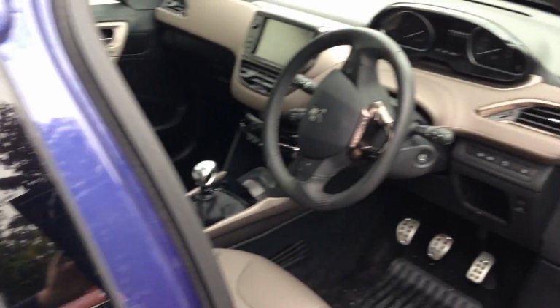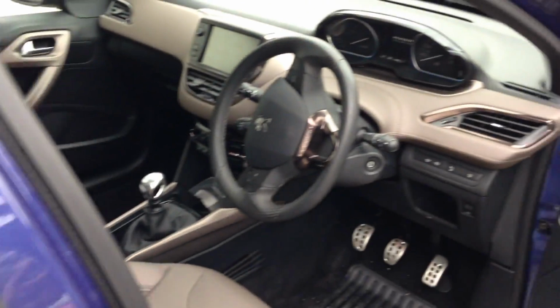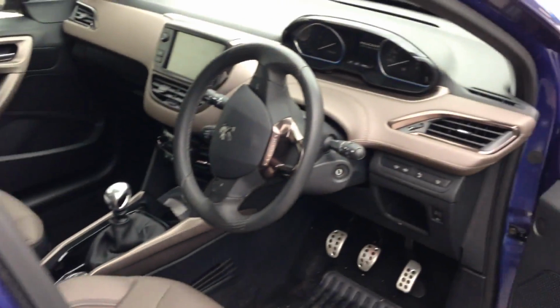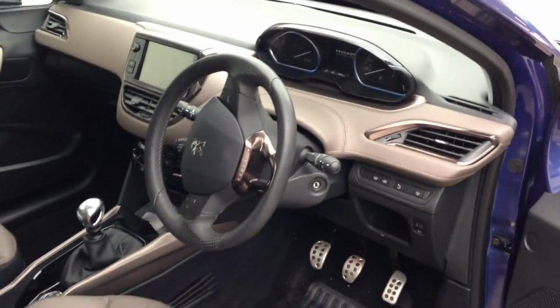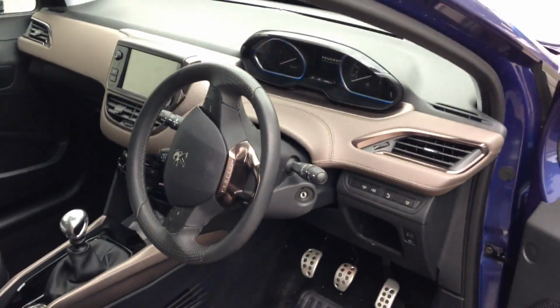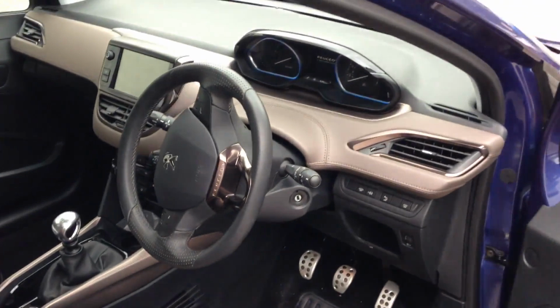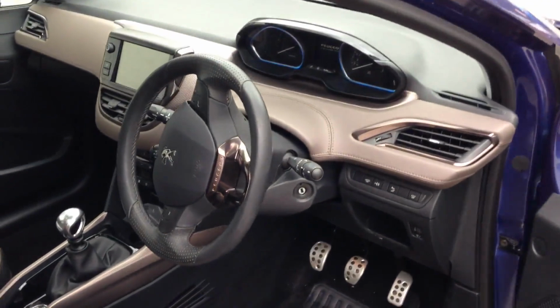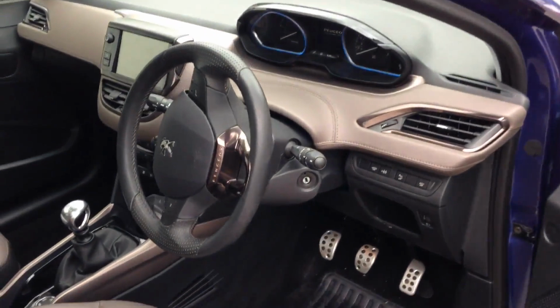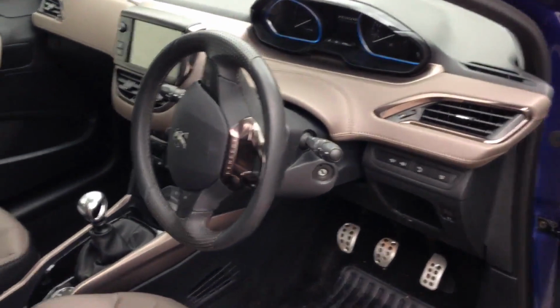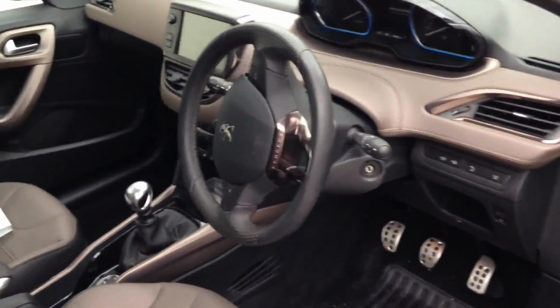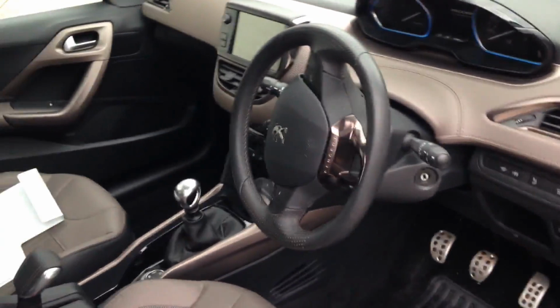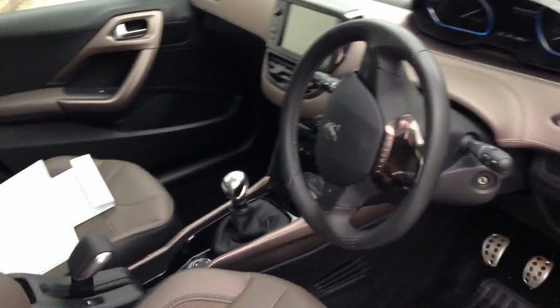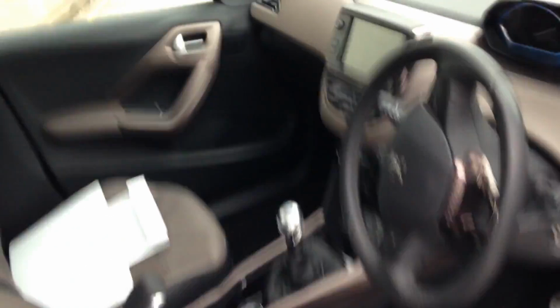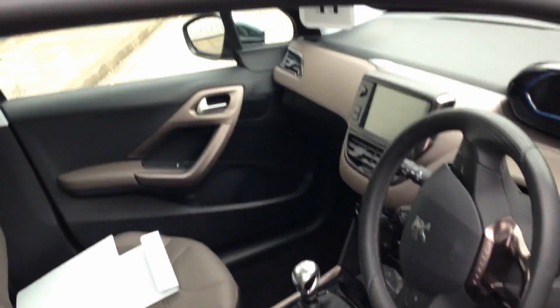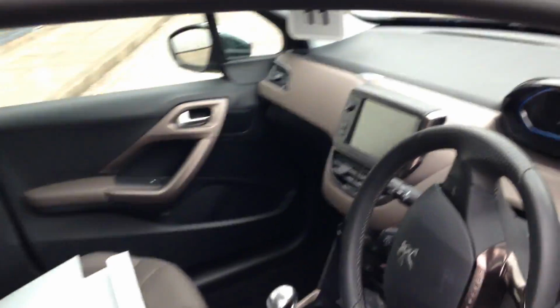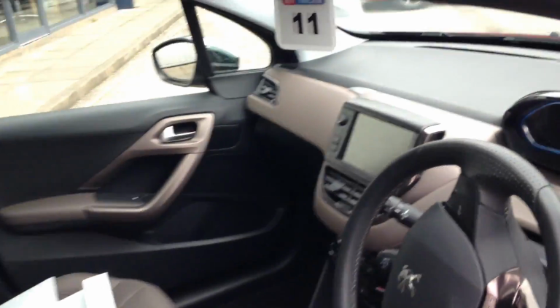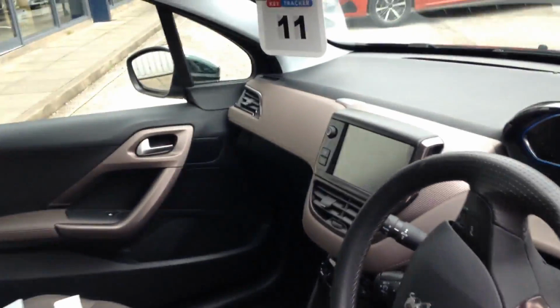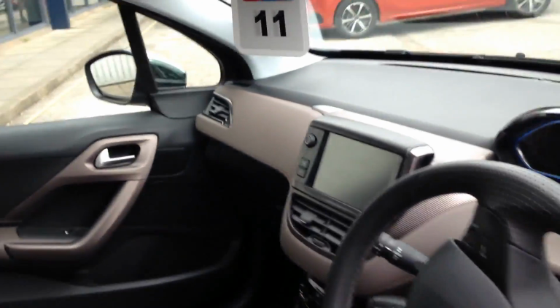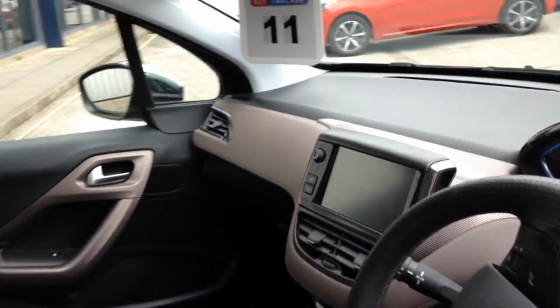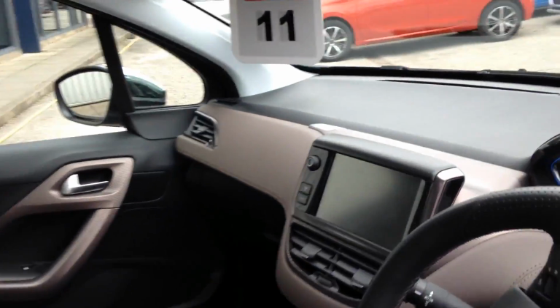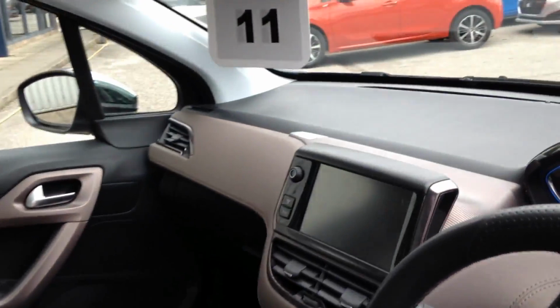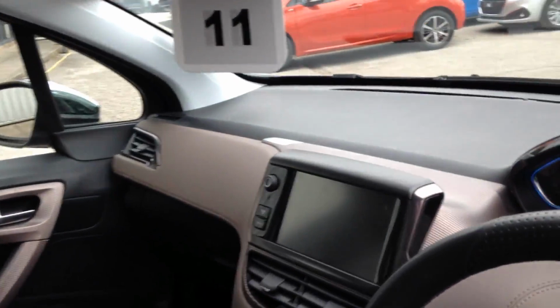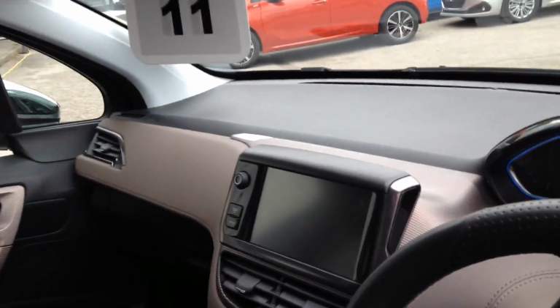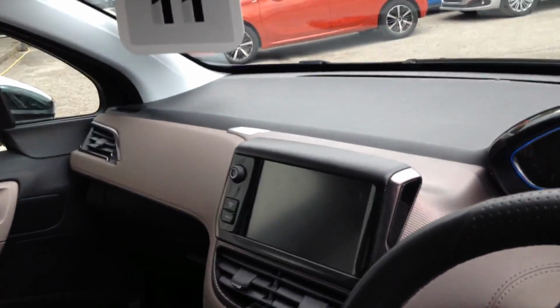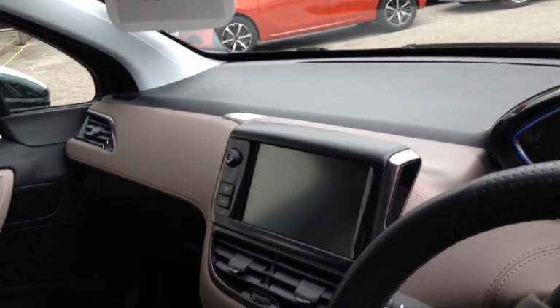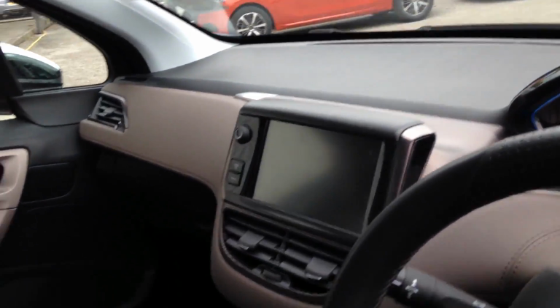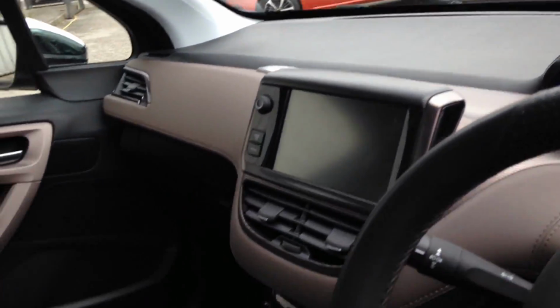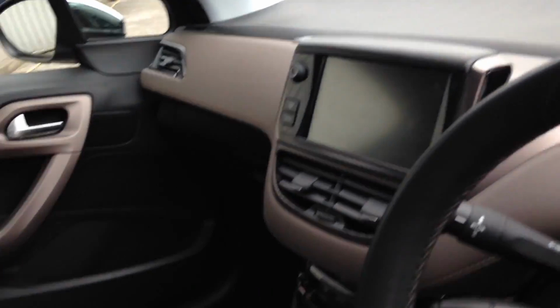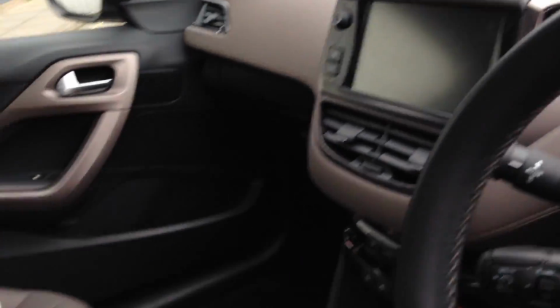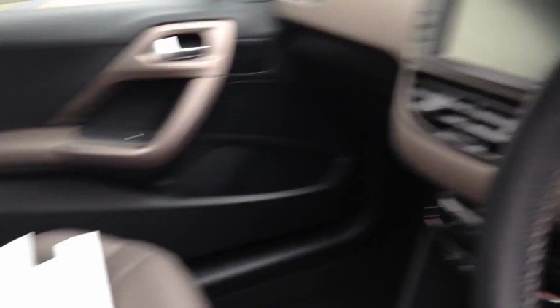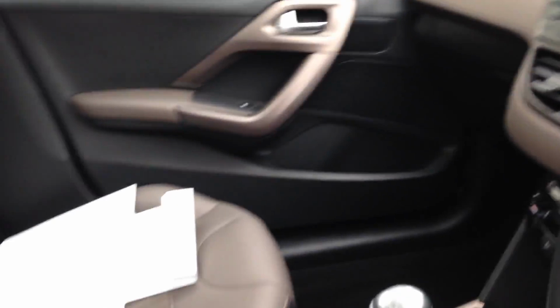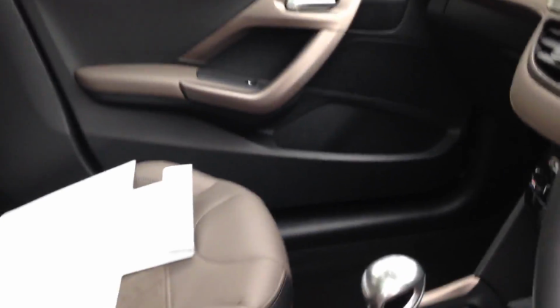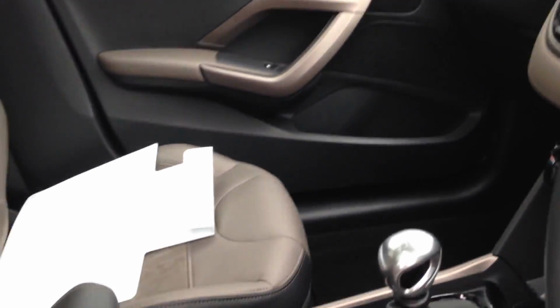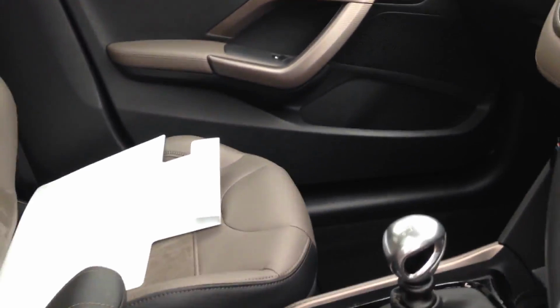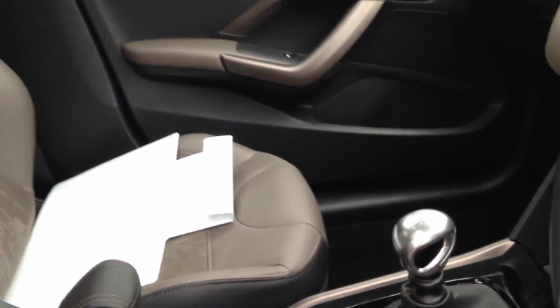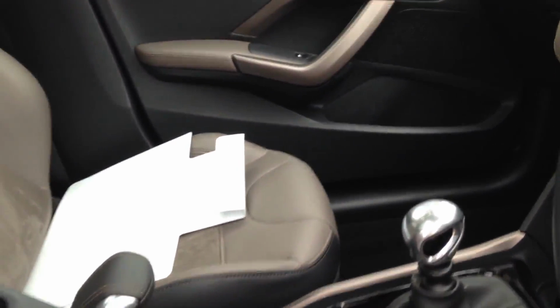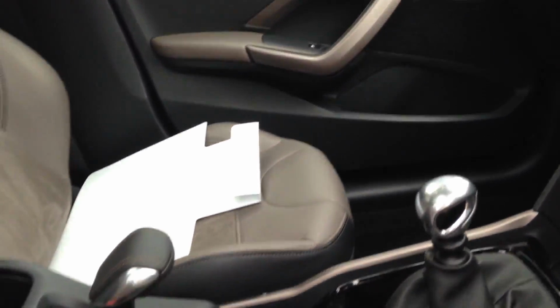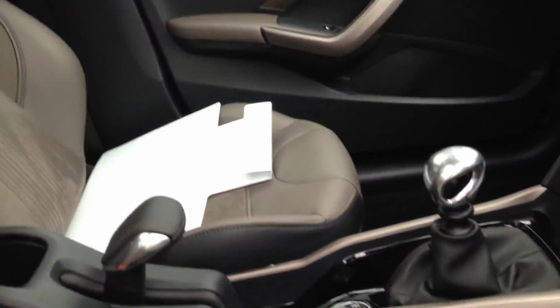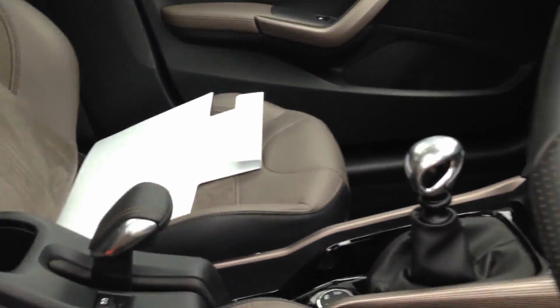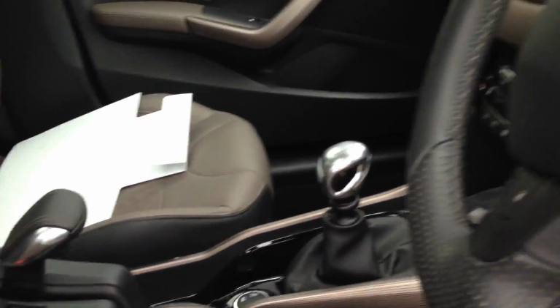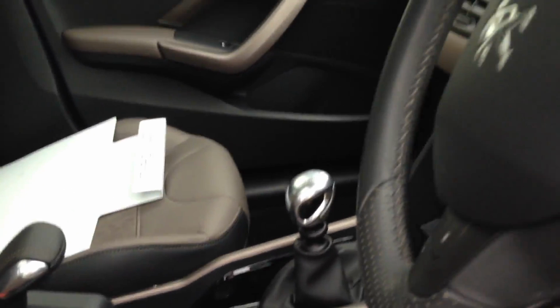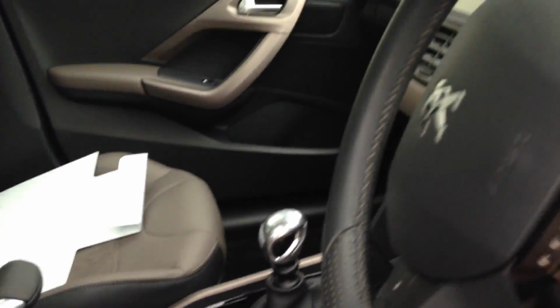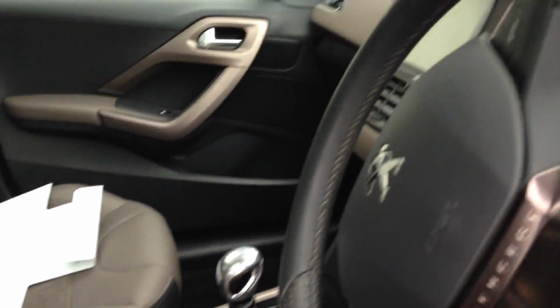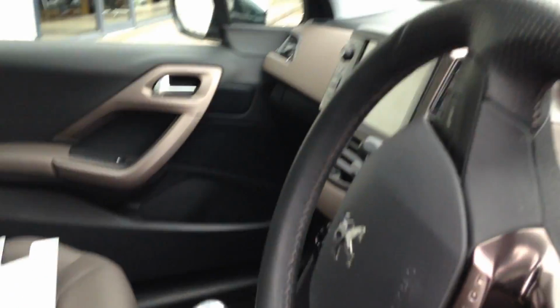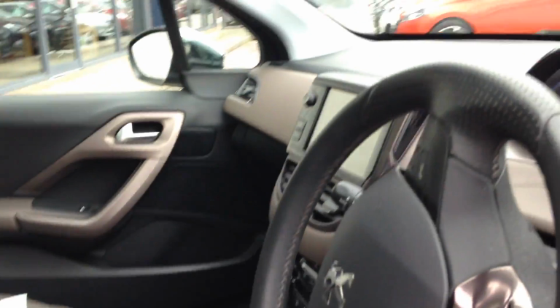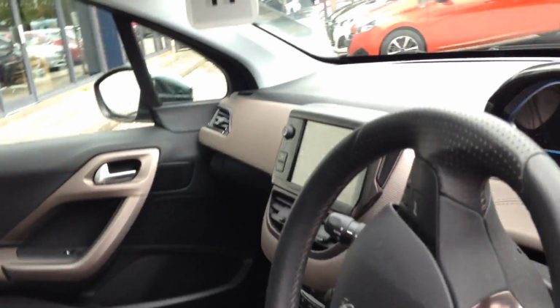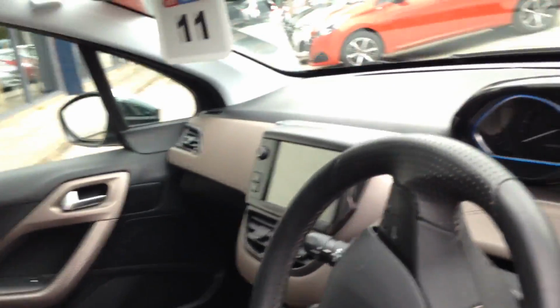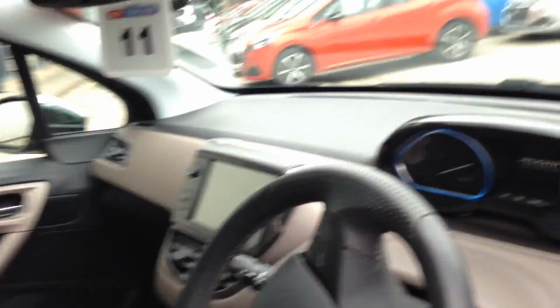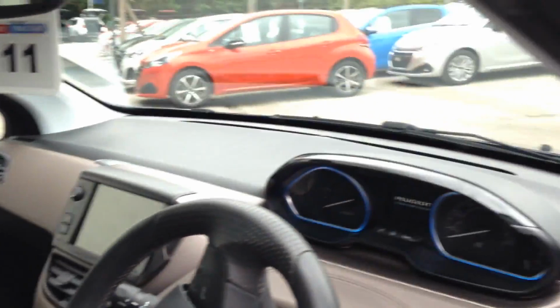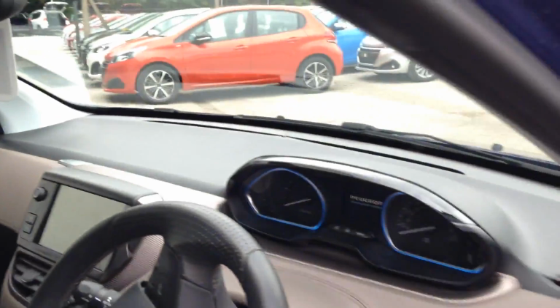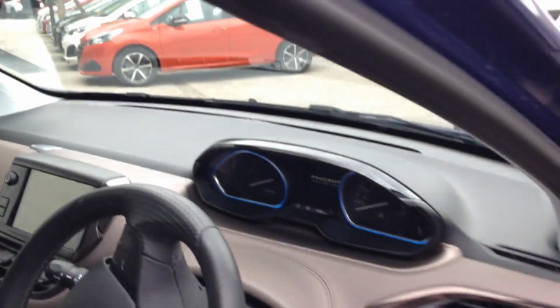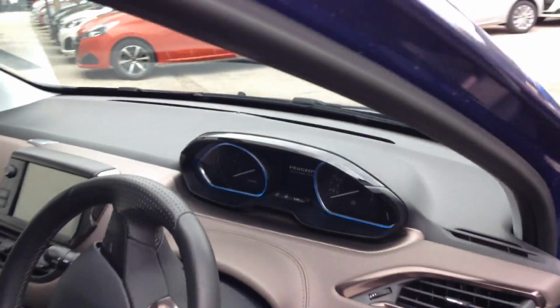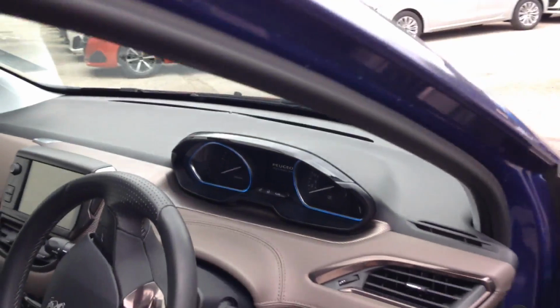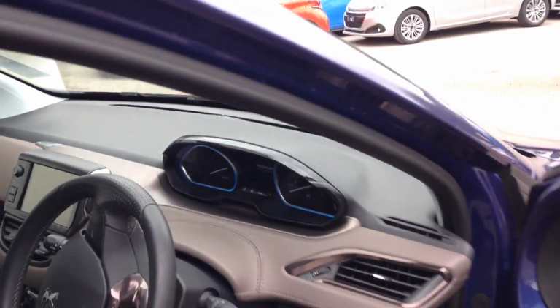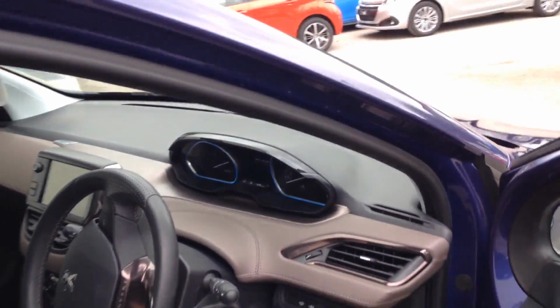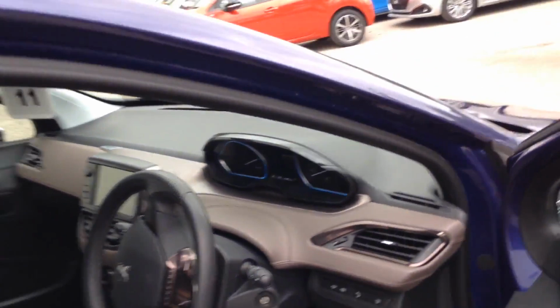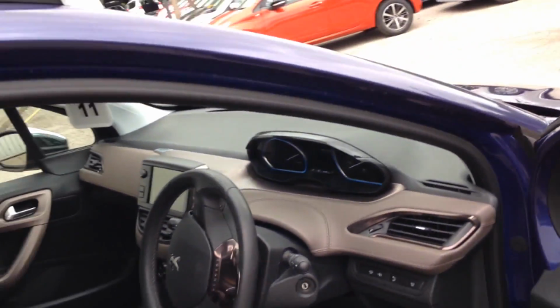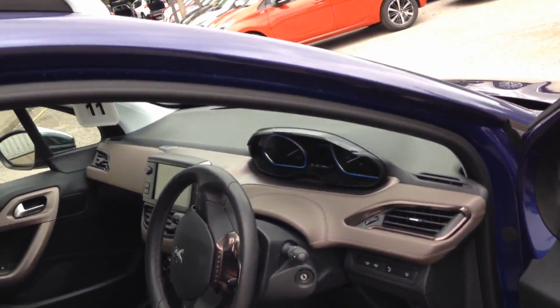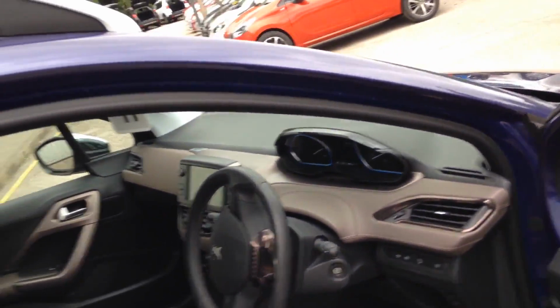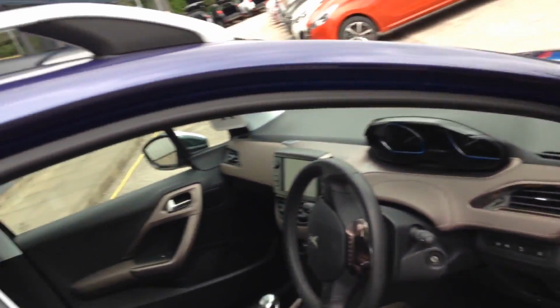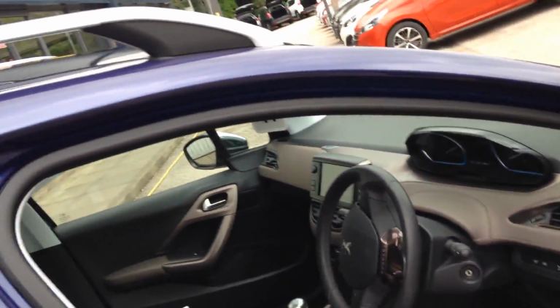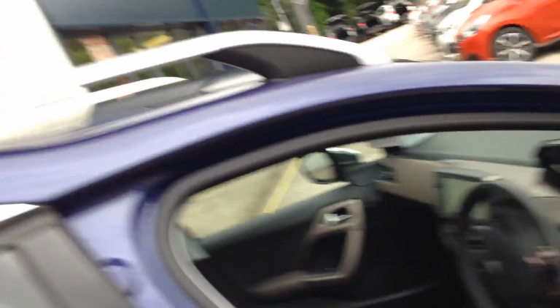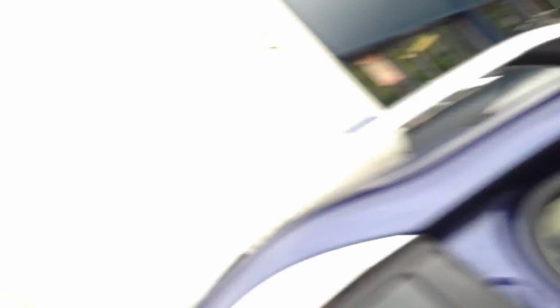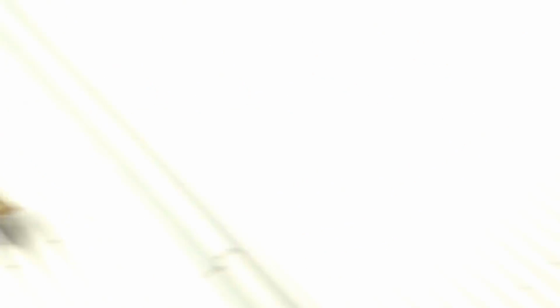Here's a quick look inside. It's got the touch screen, 6-speed gearbox — very smart car, beautiful car to drive.